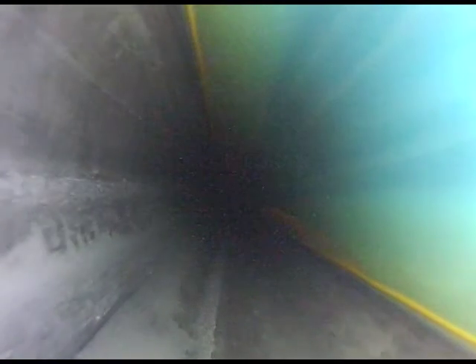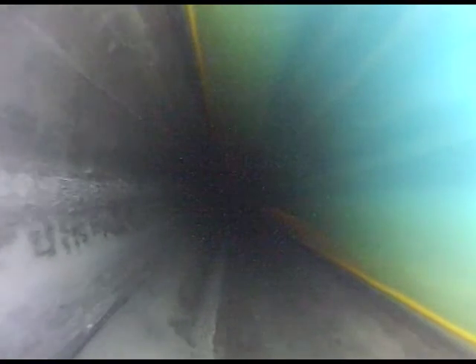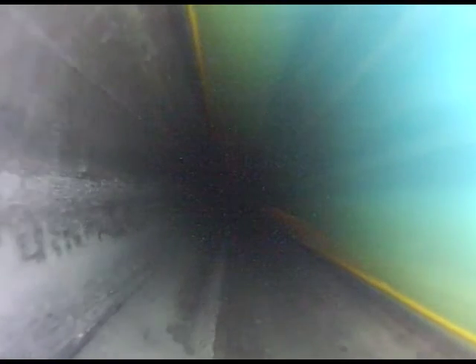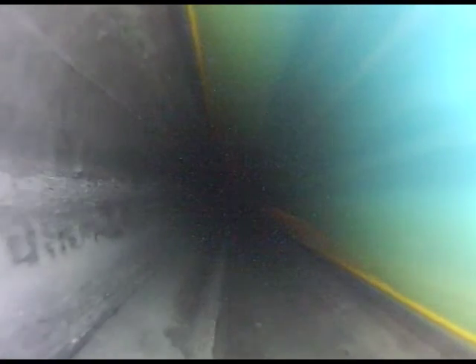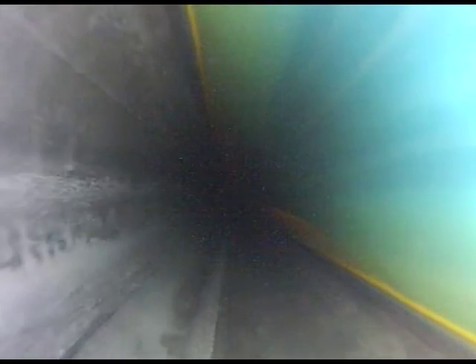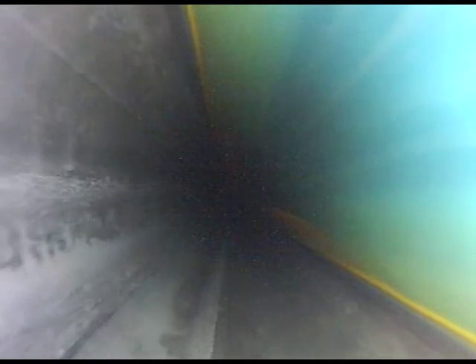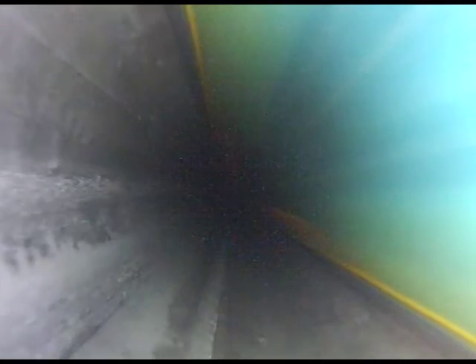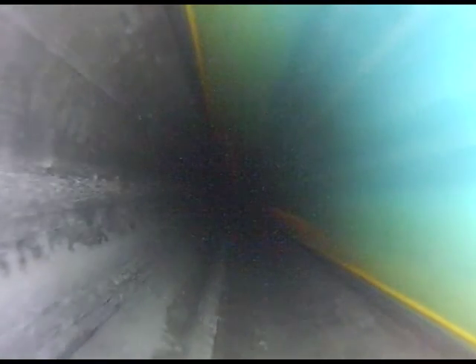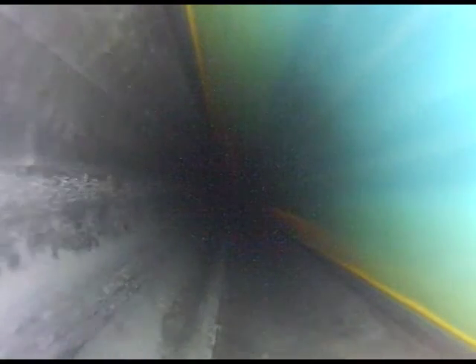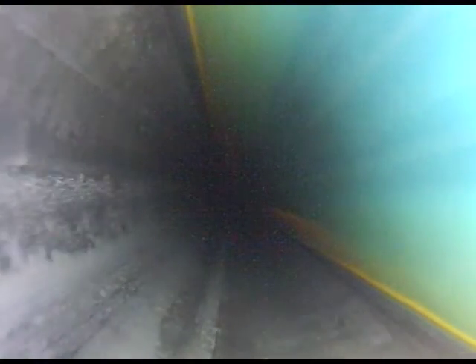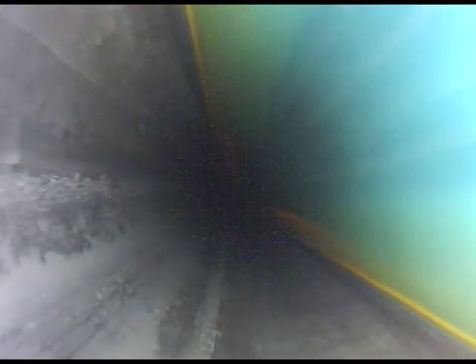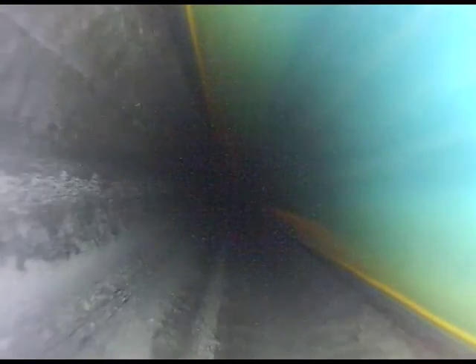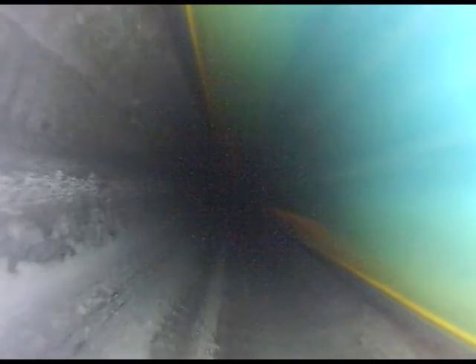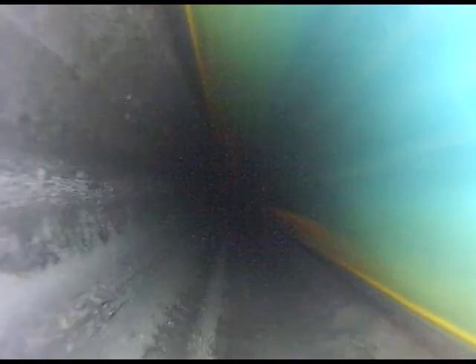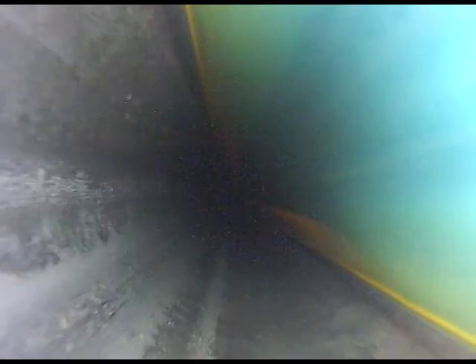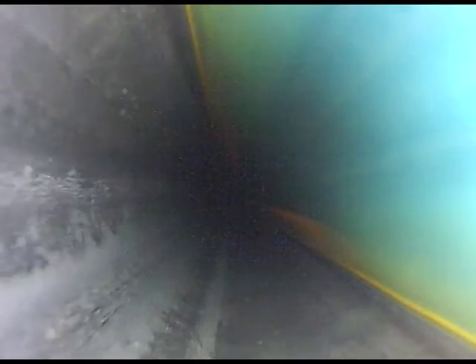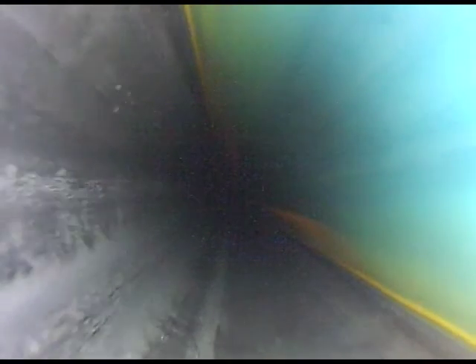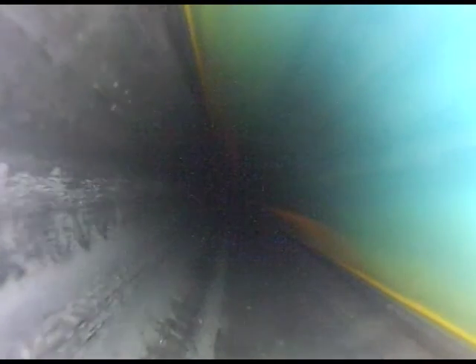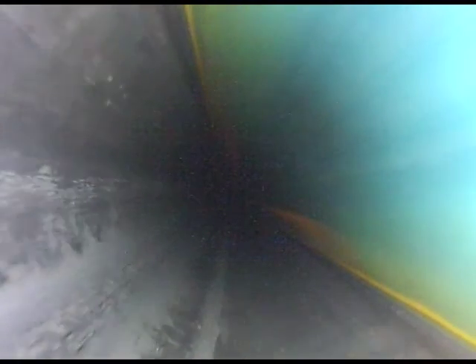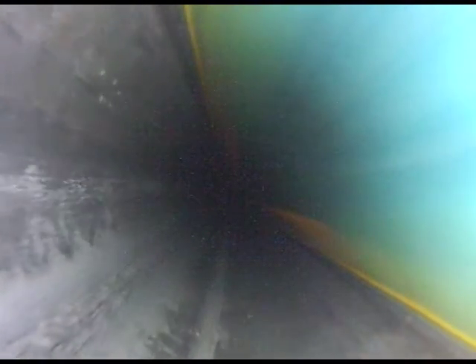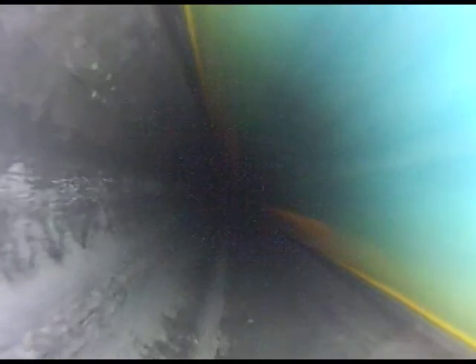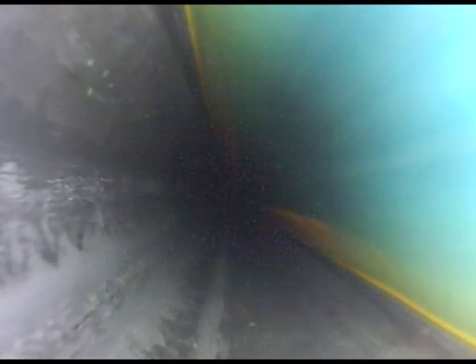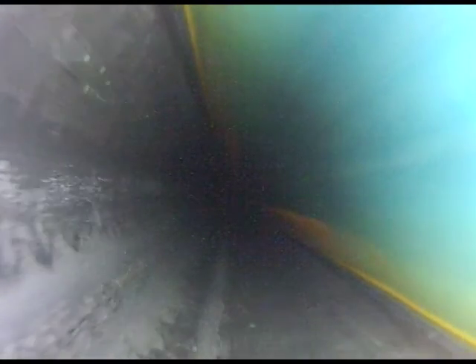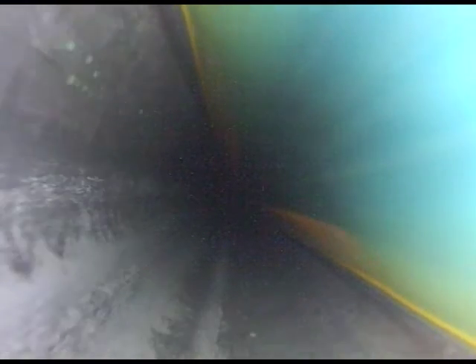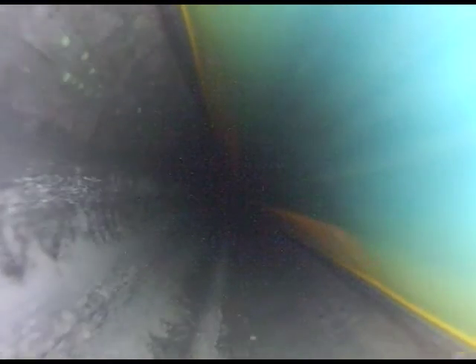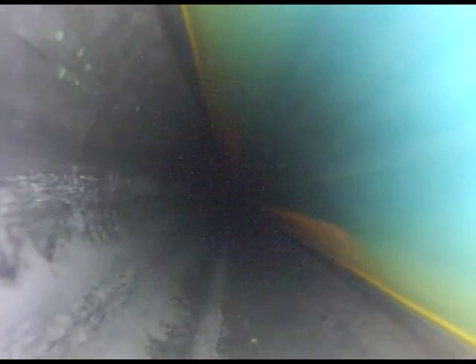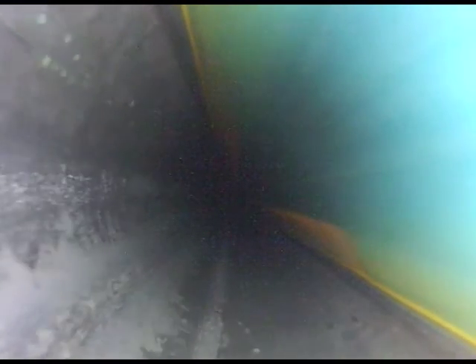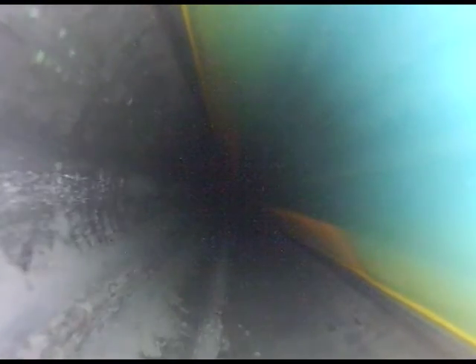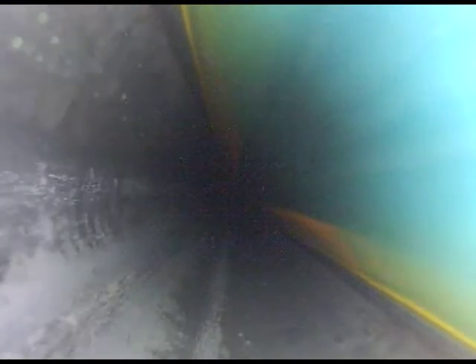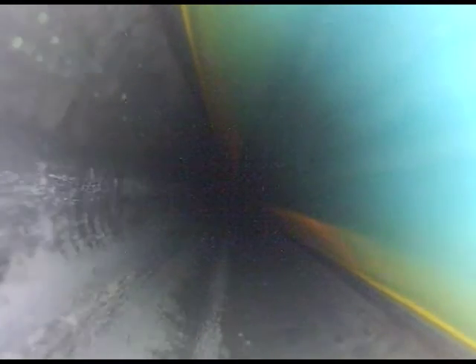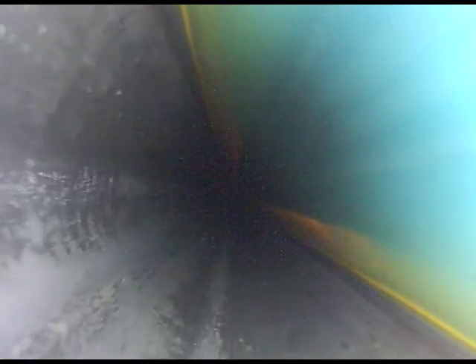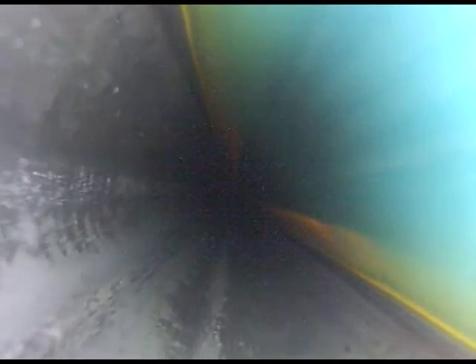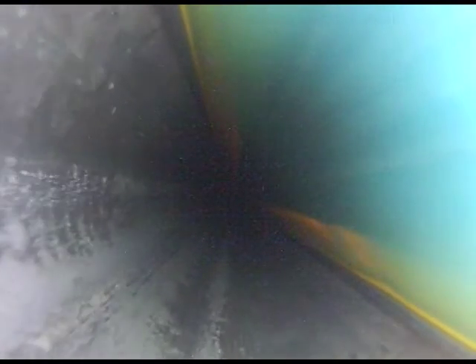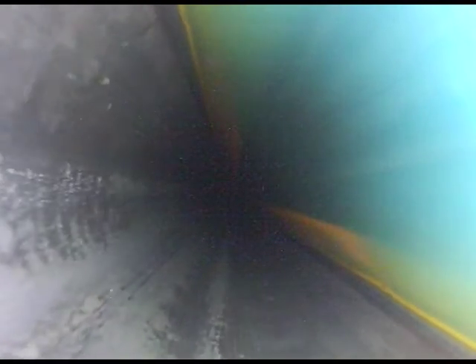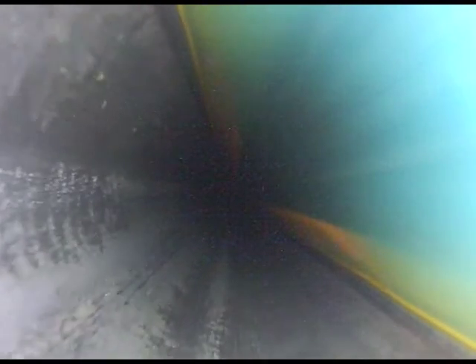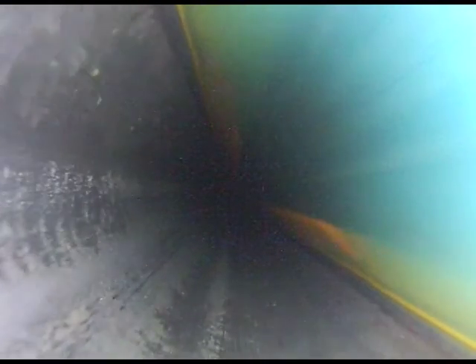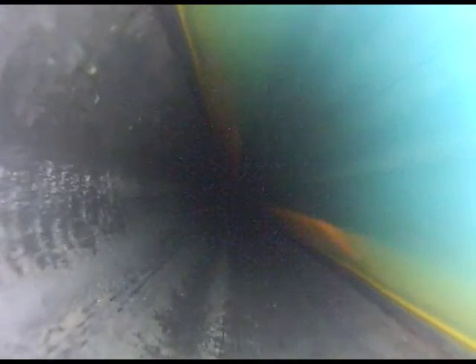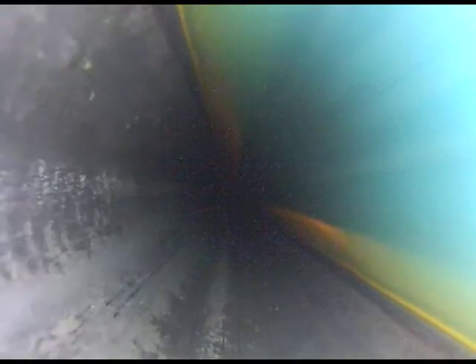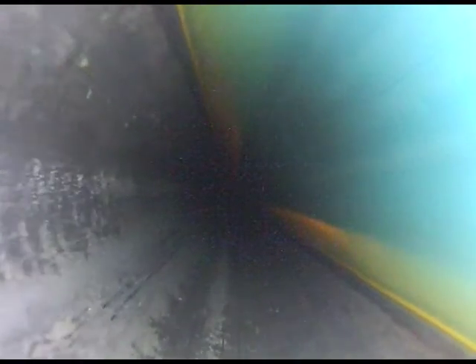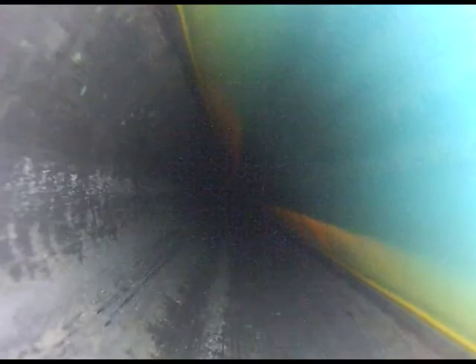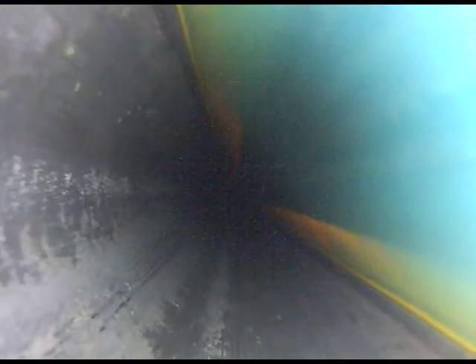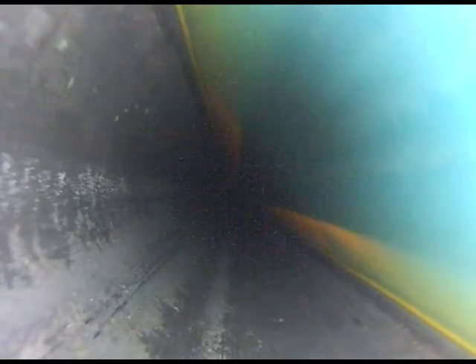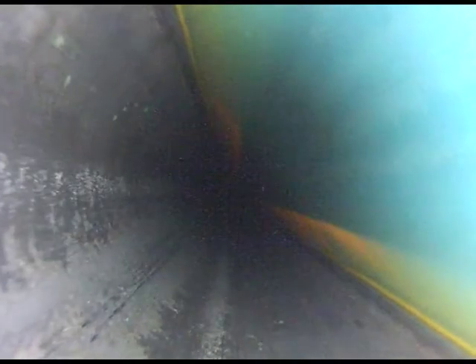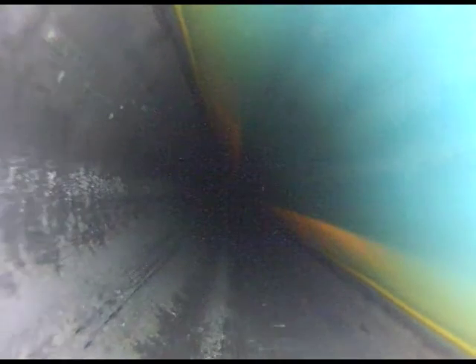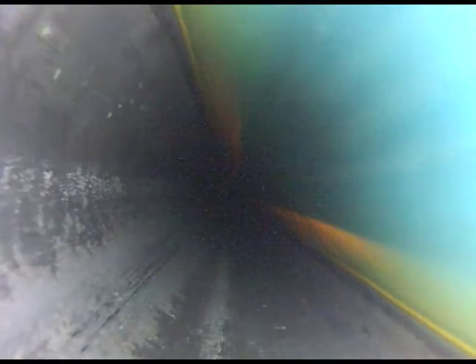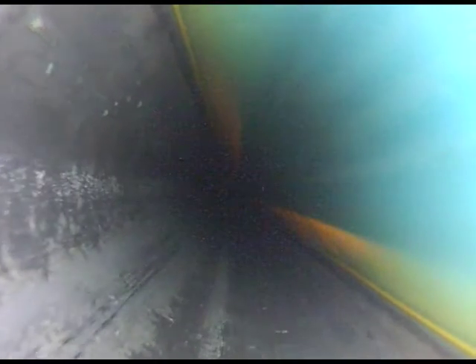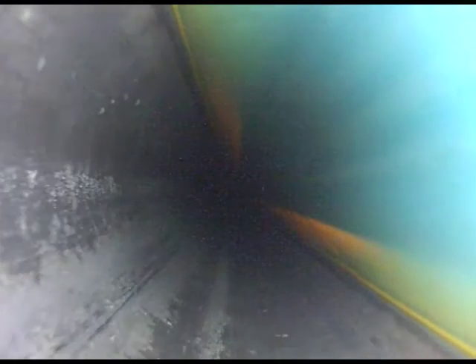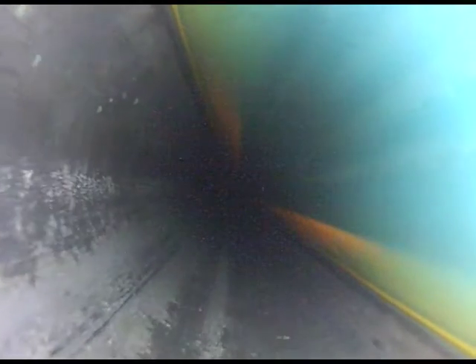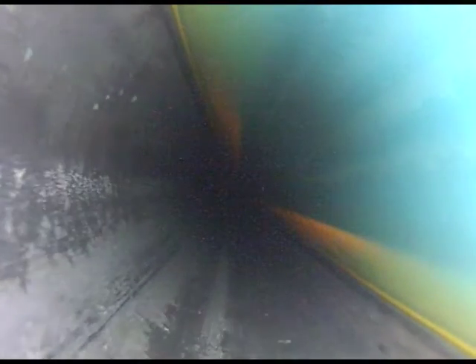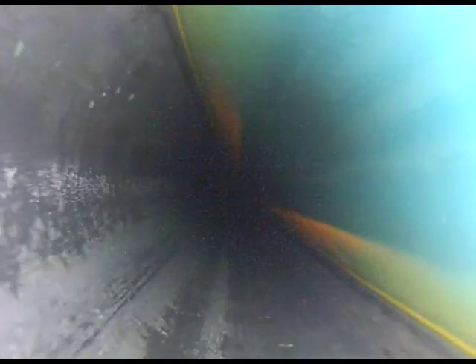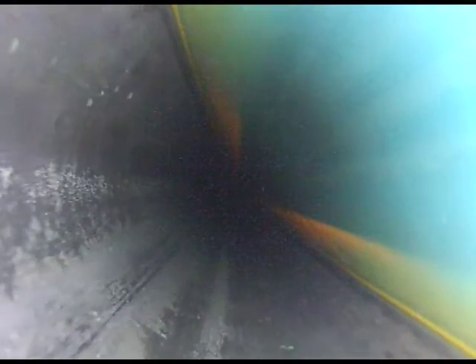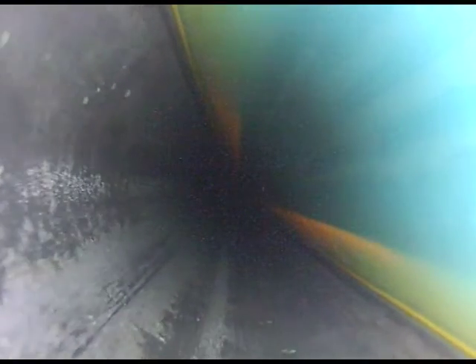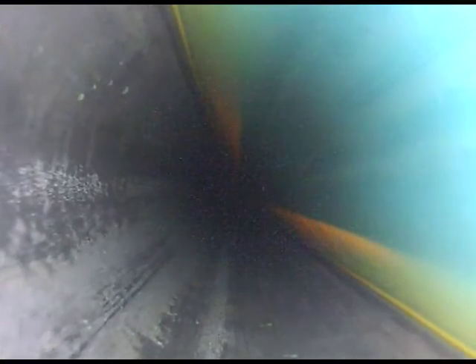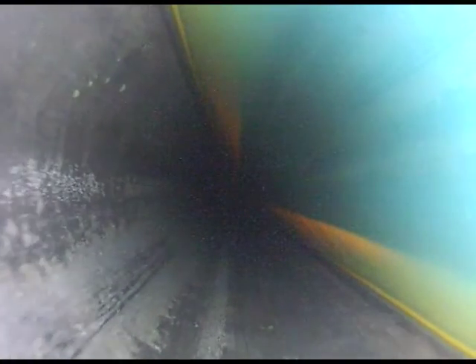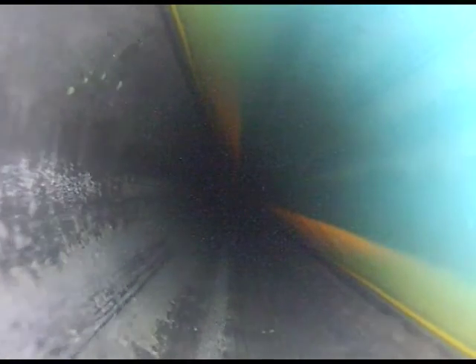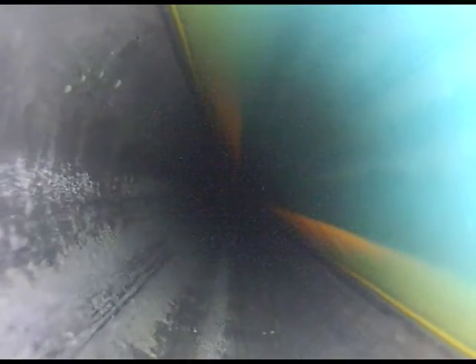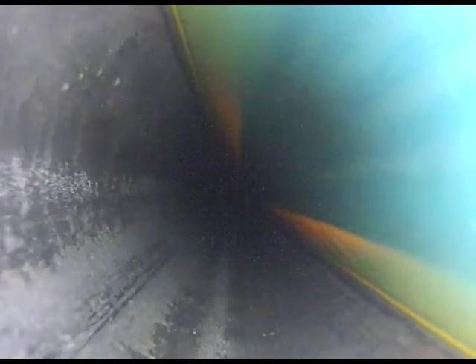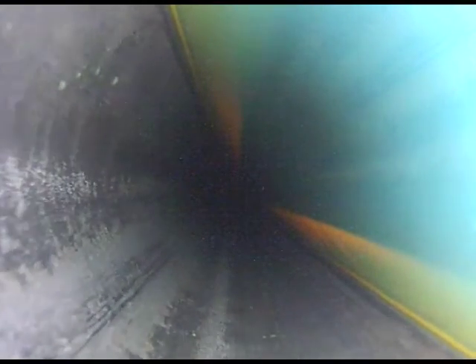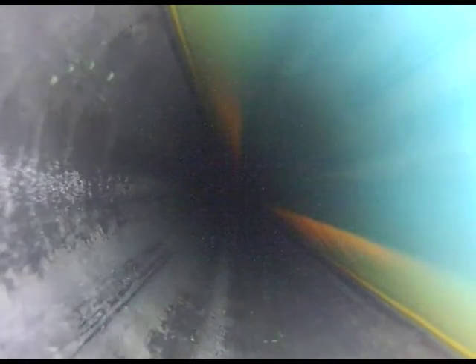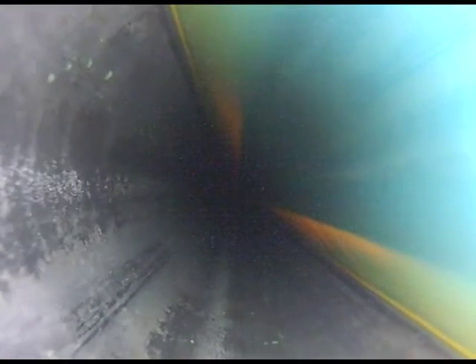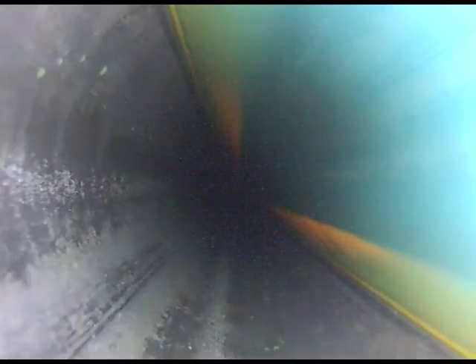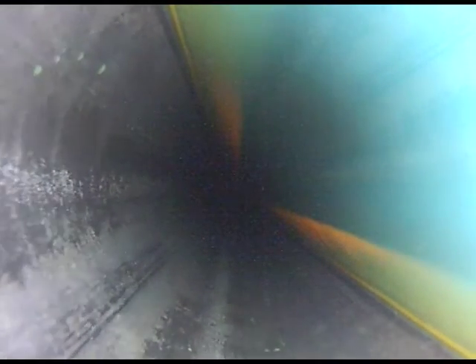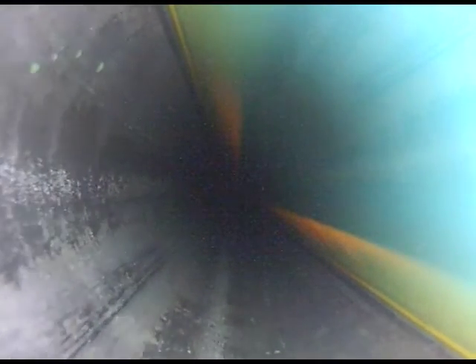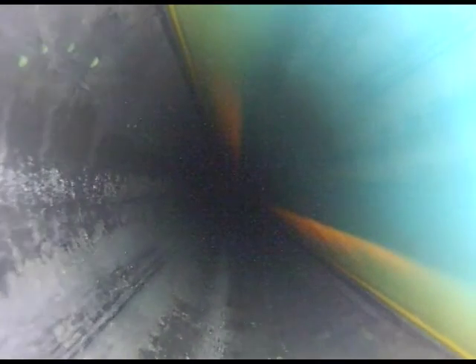As the tool continues to progress into the wellbore, the small ripples in the water create reflections and light patterns on the completion wall.